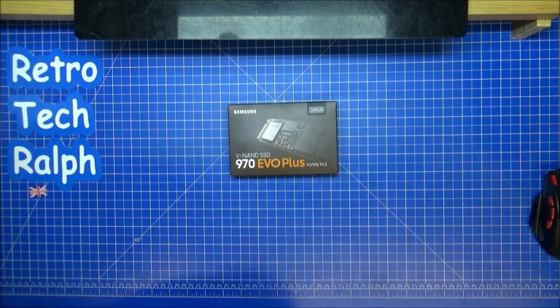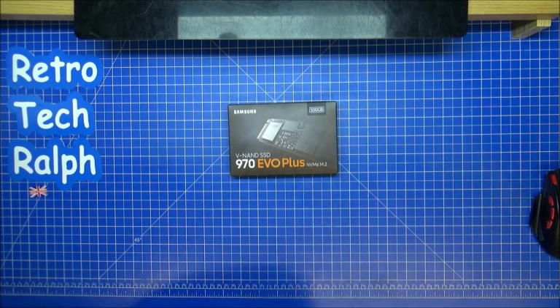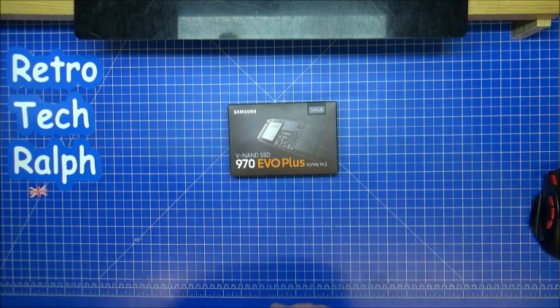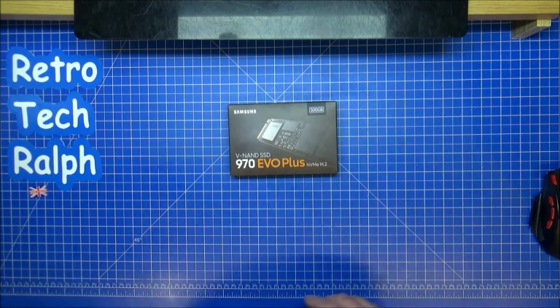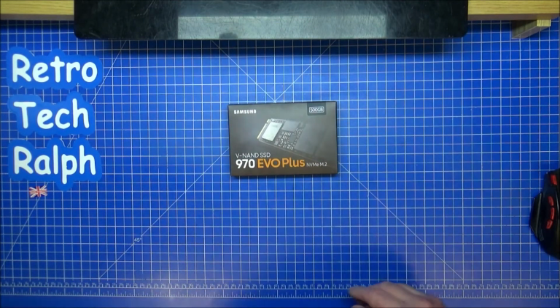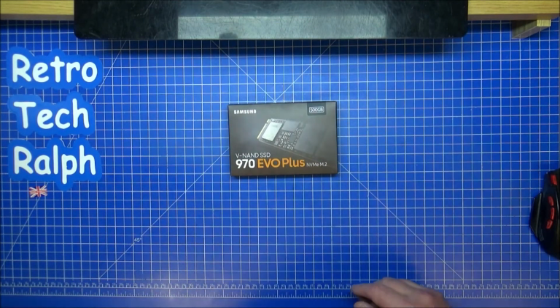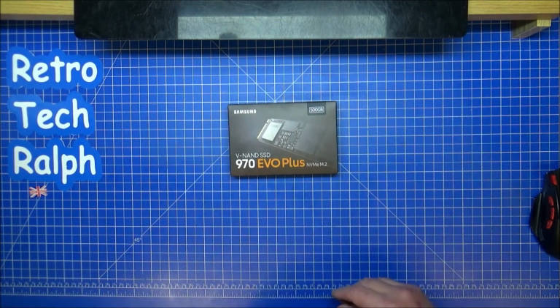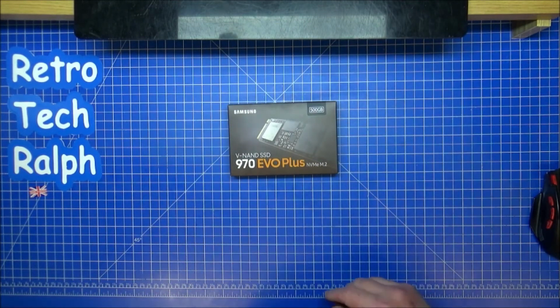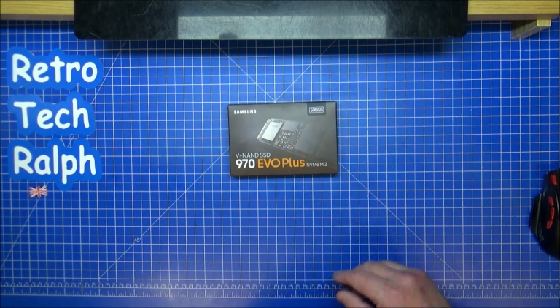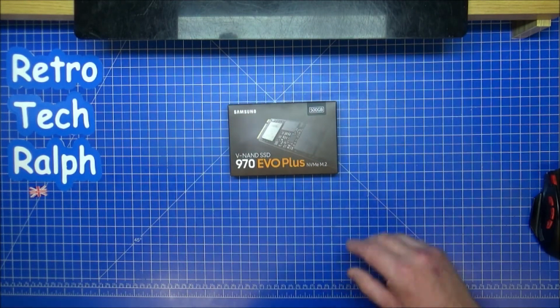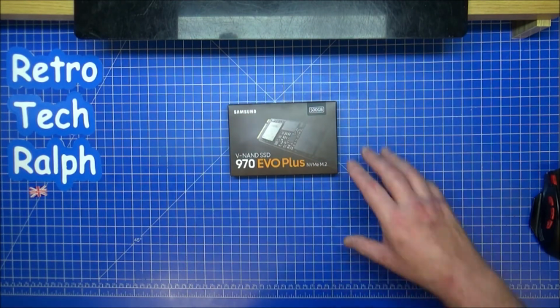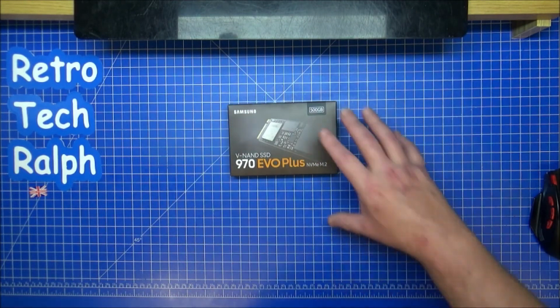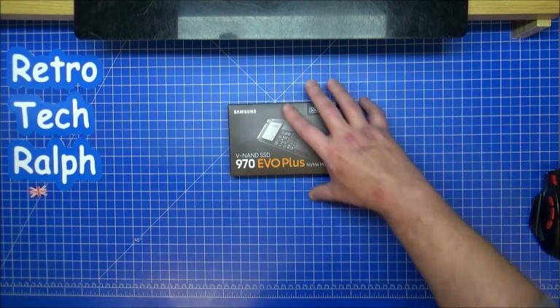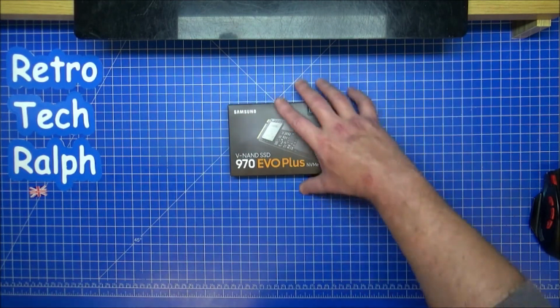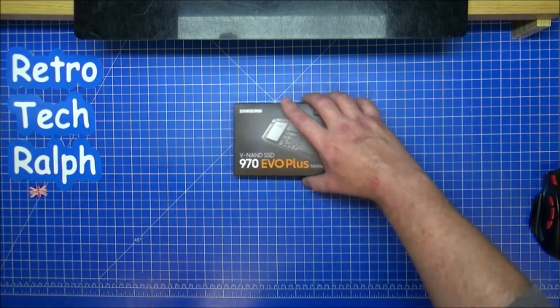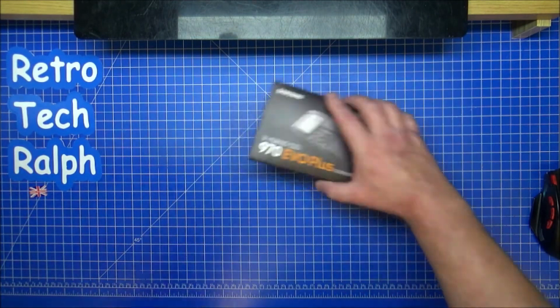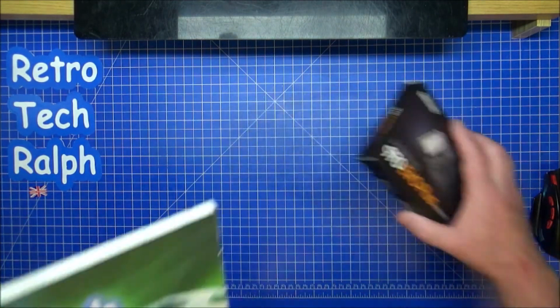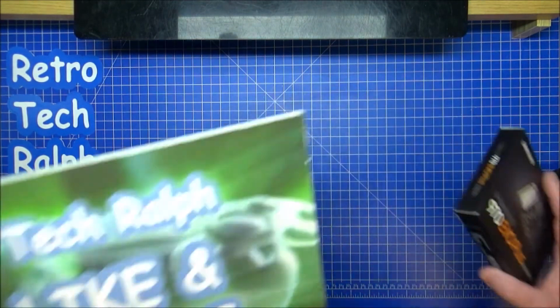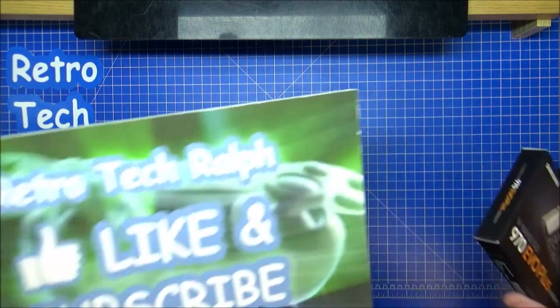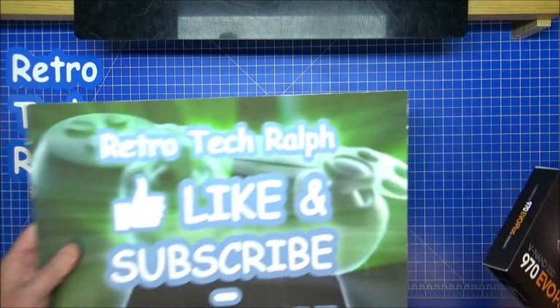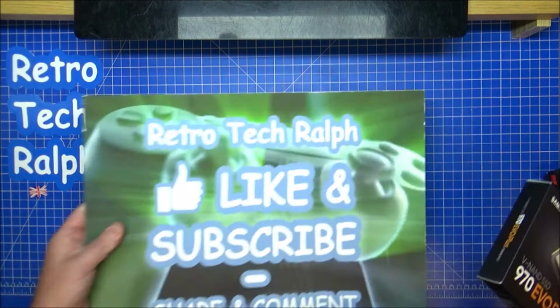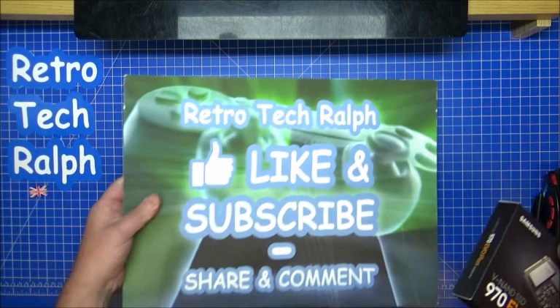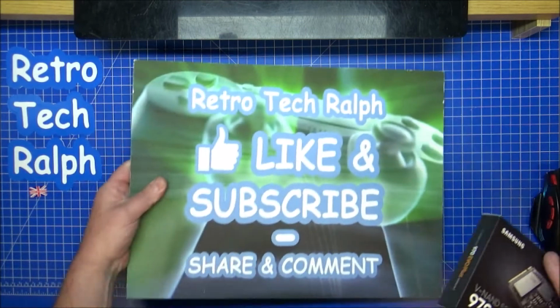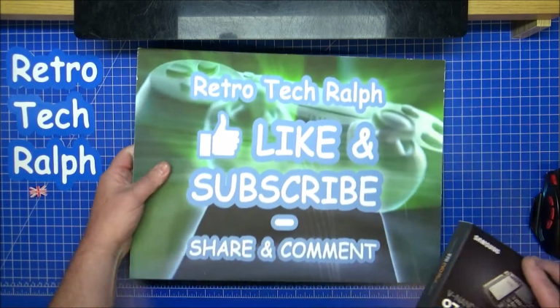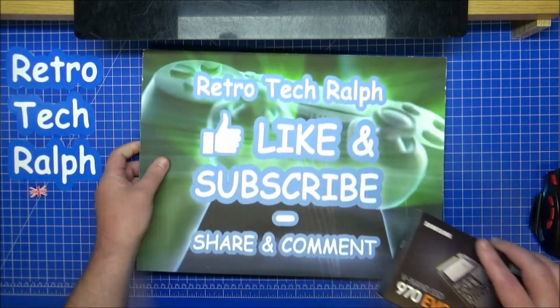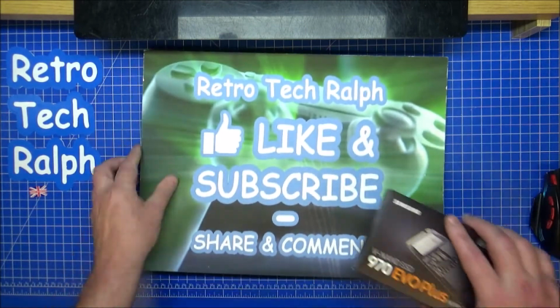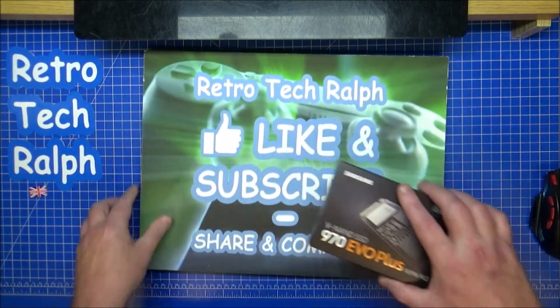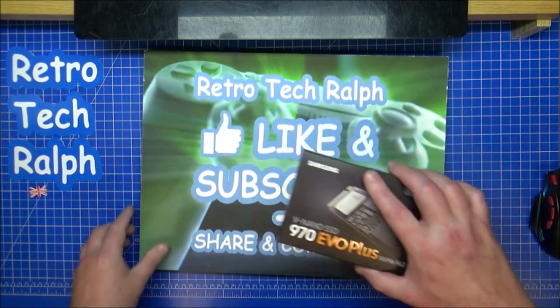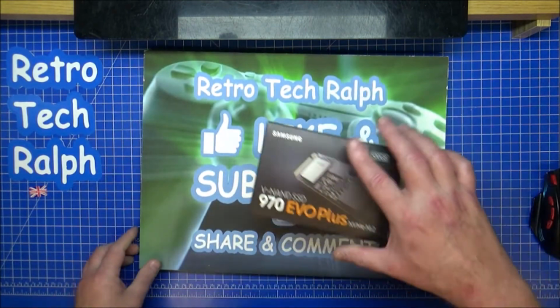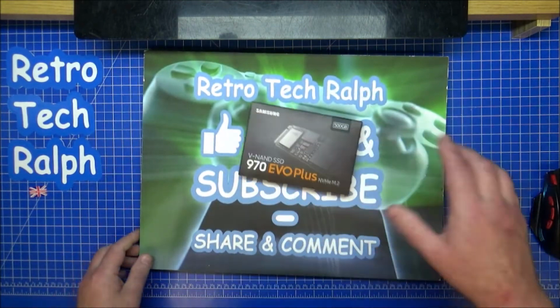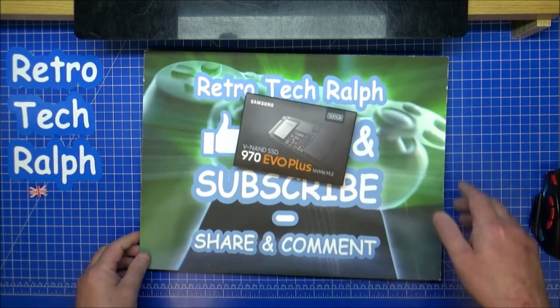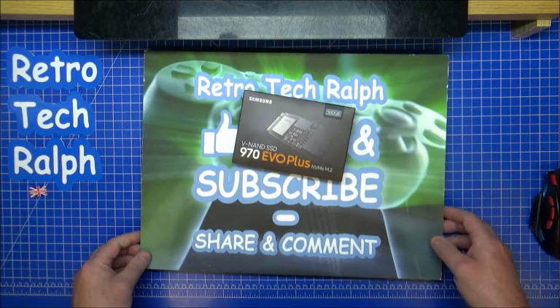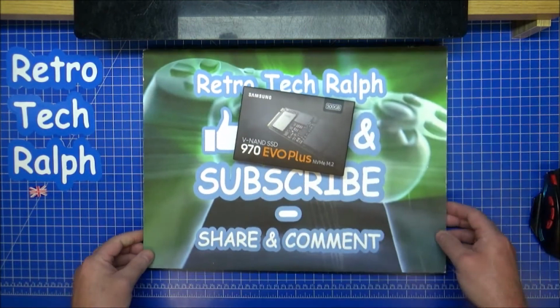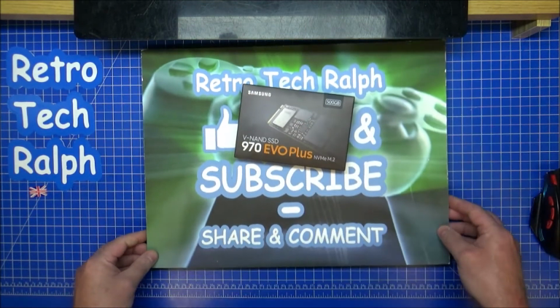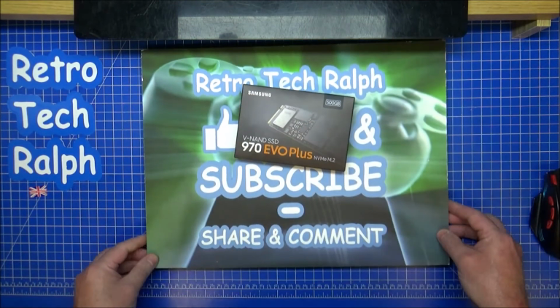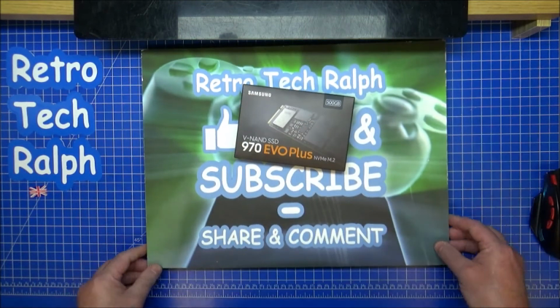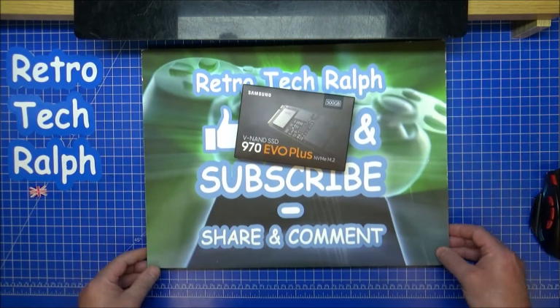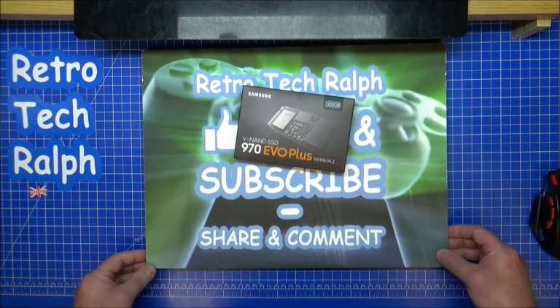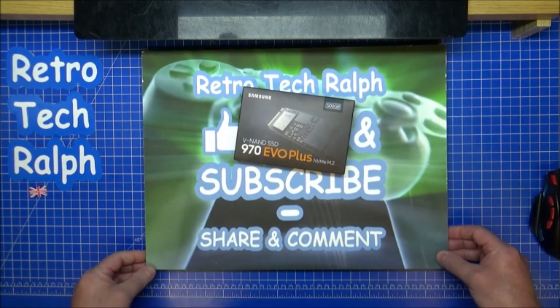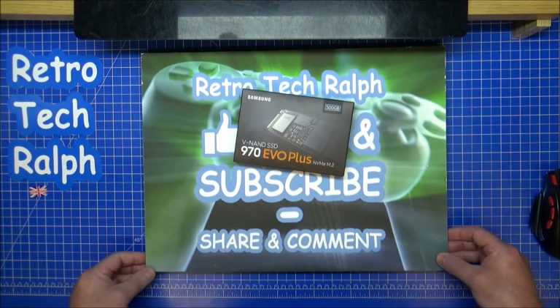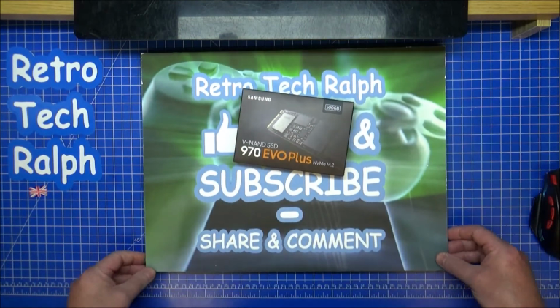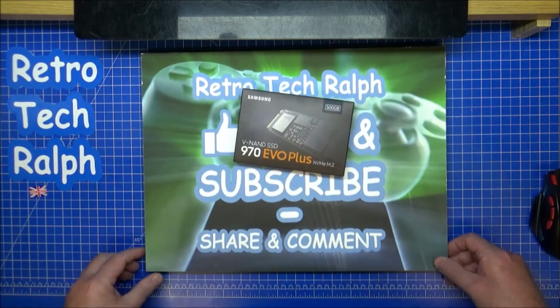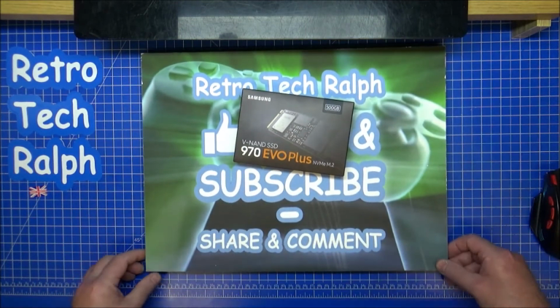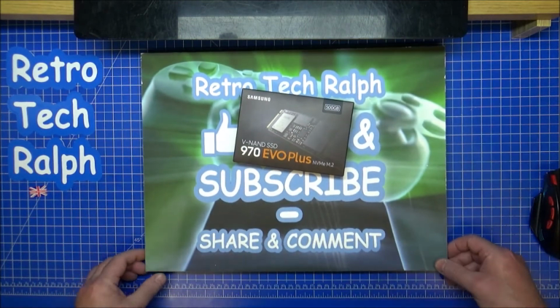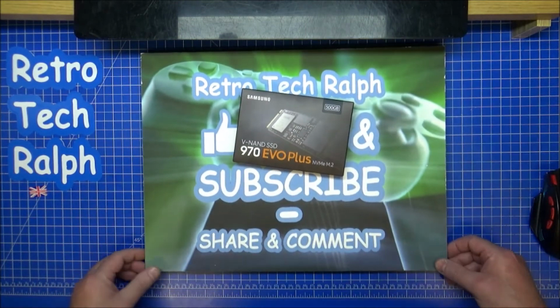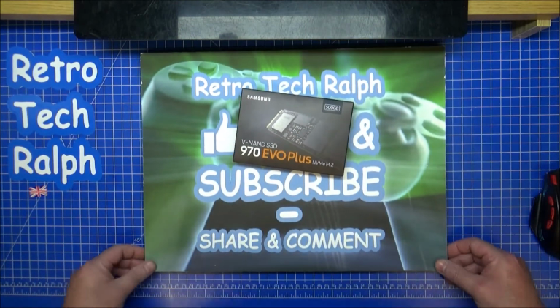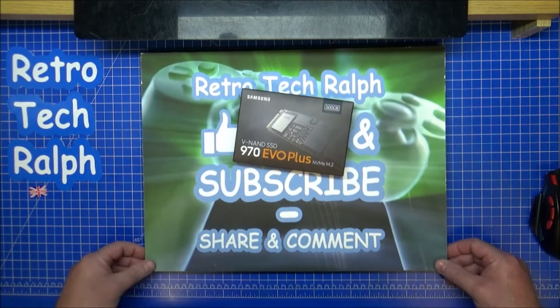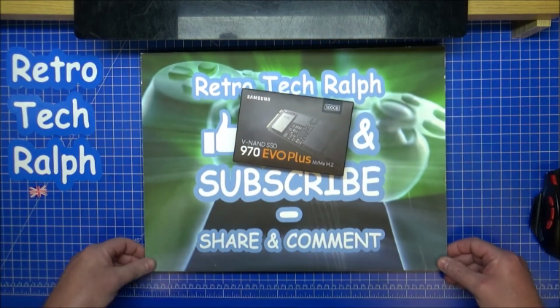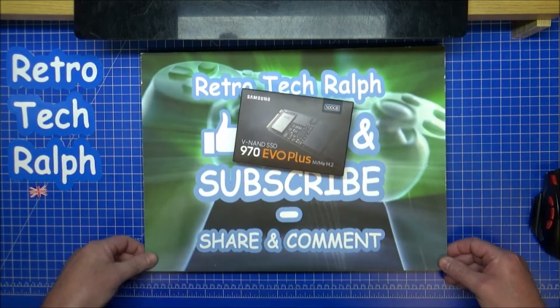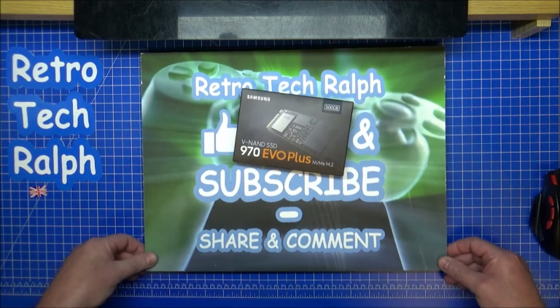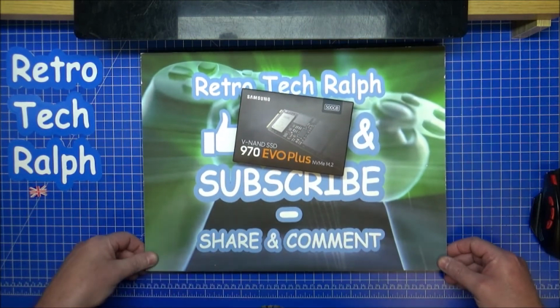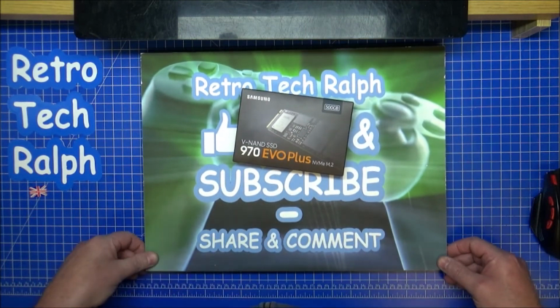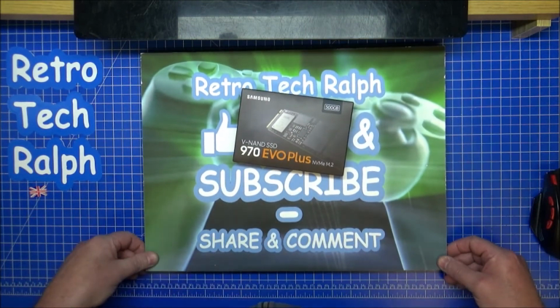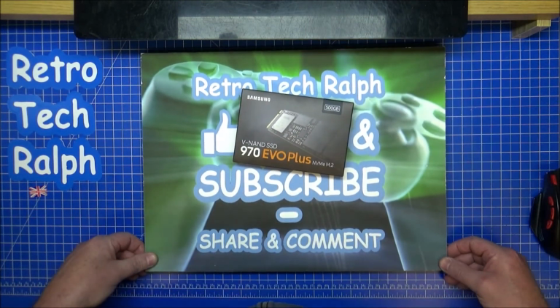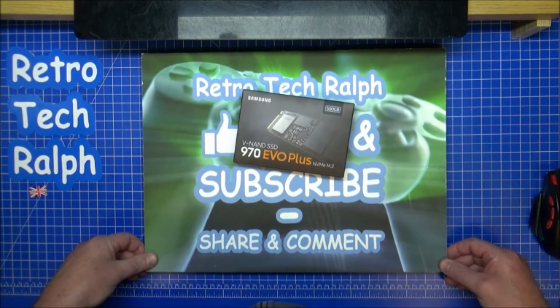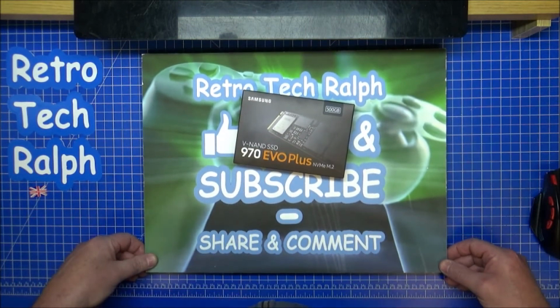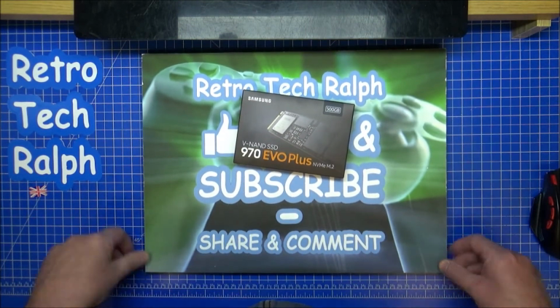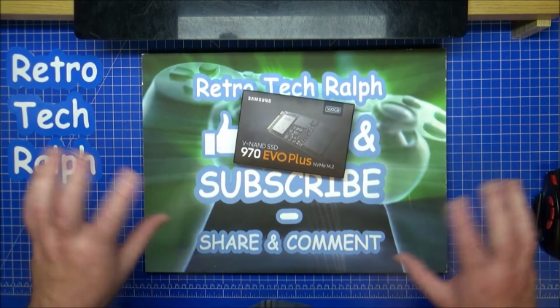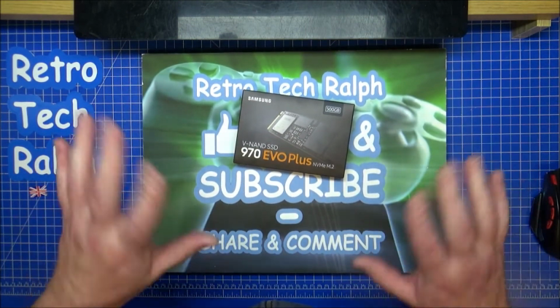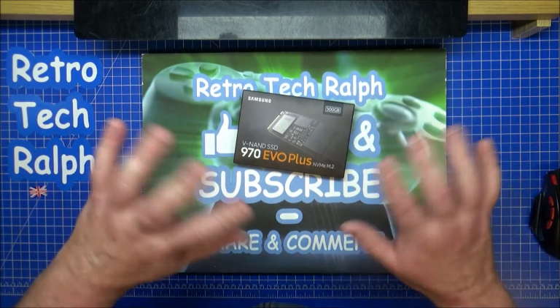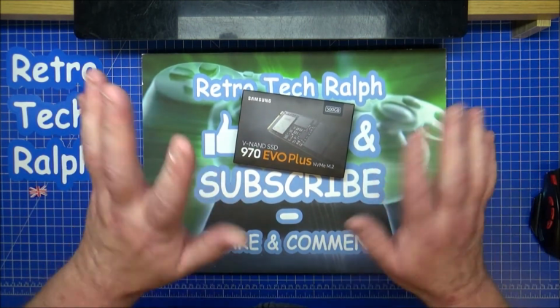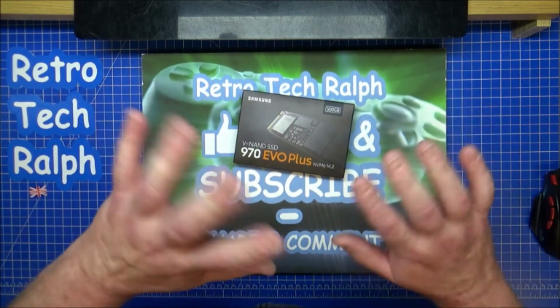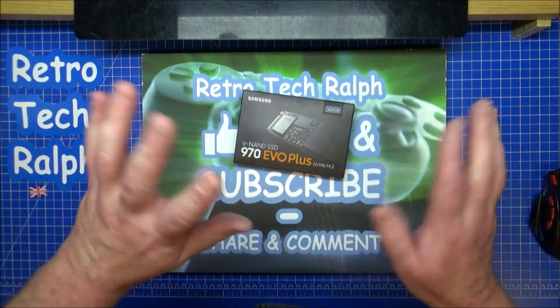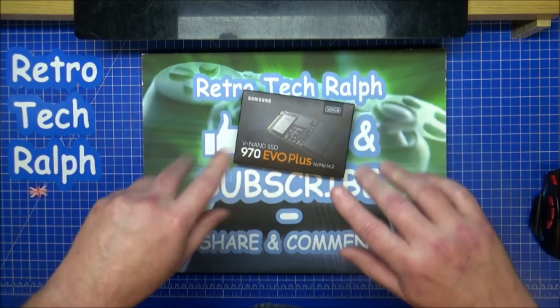So with that in mind, thanks for watching. Hope you liked the review. Please like and subscribe, follow me on social media, and I'll see you in another video. Bye for now.